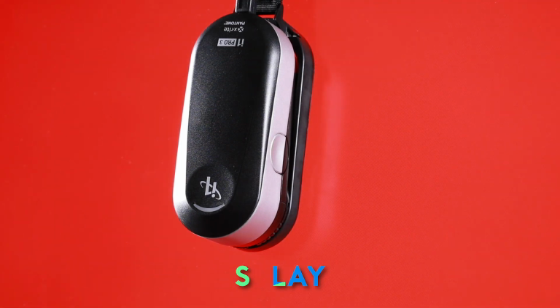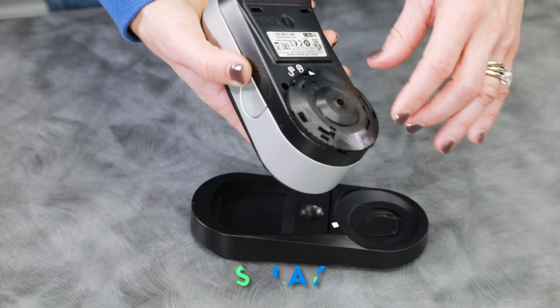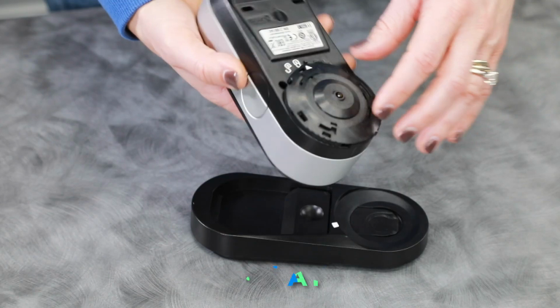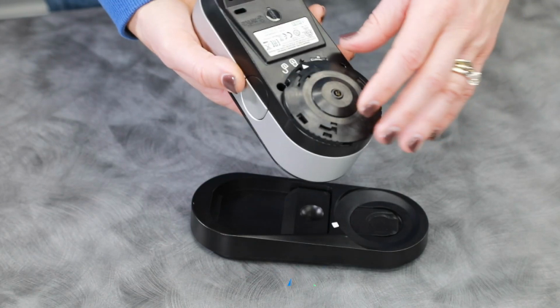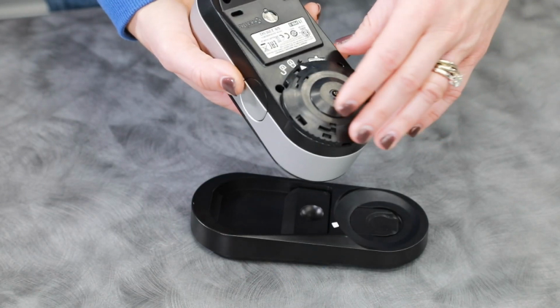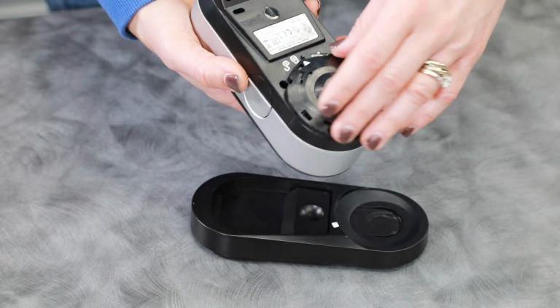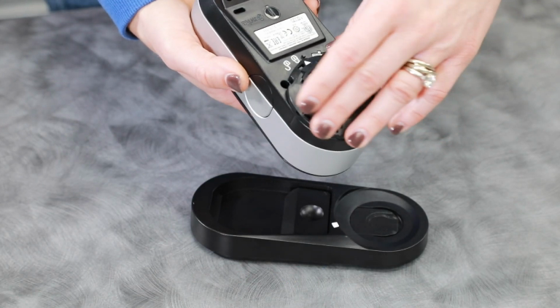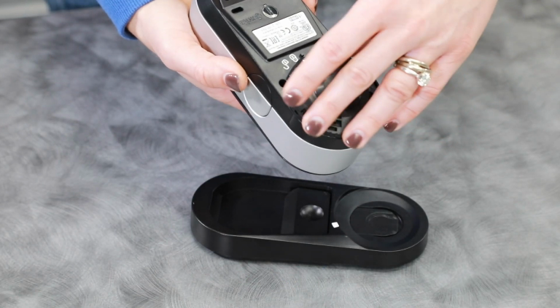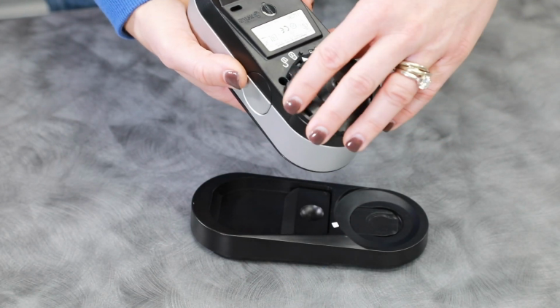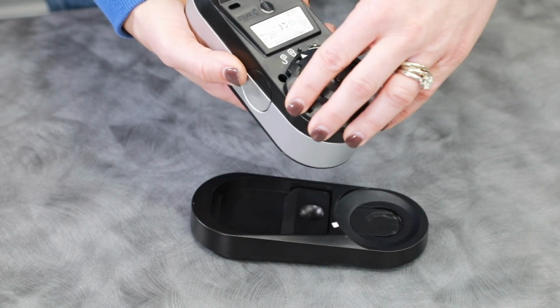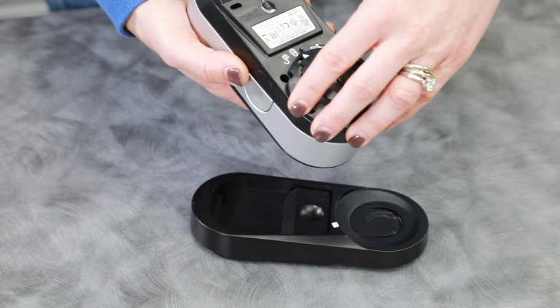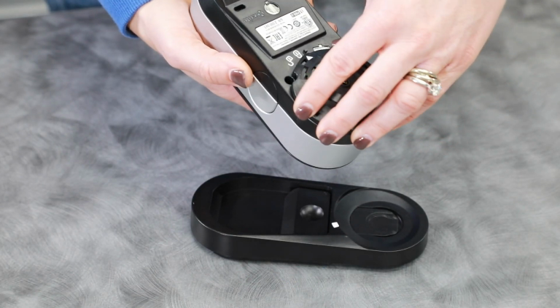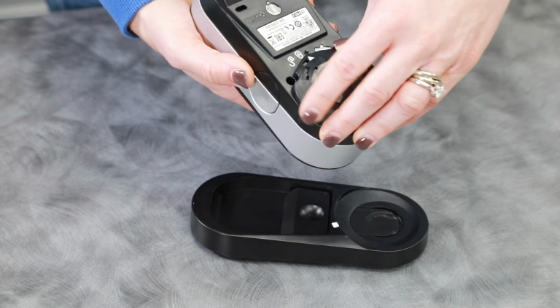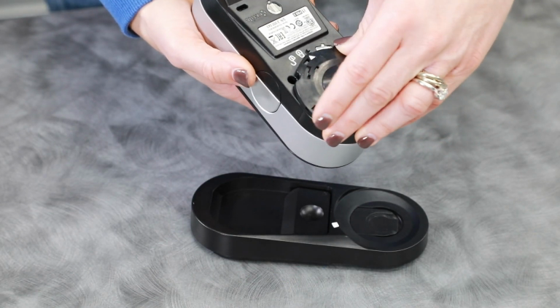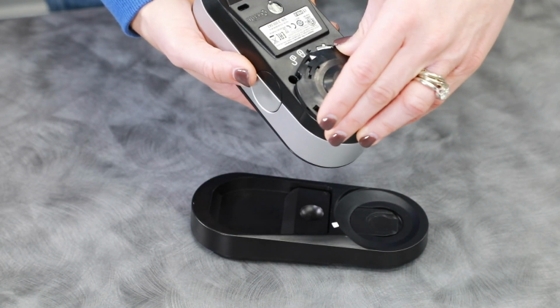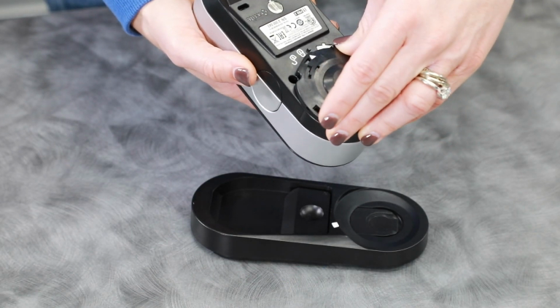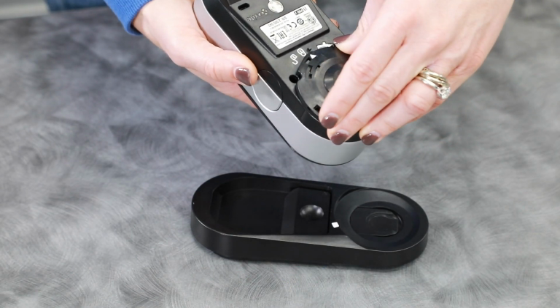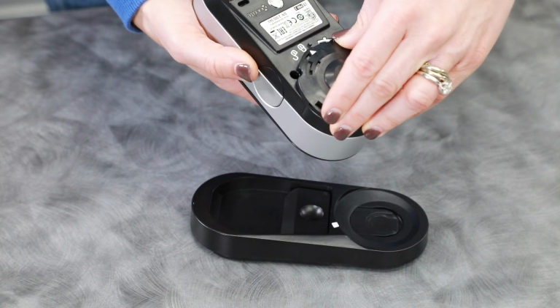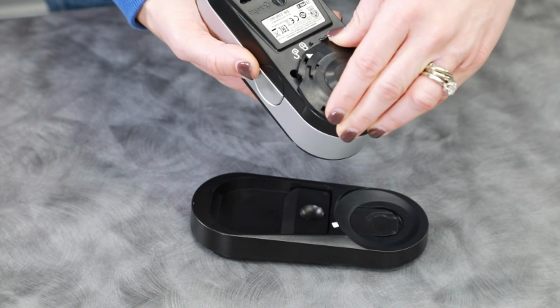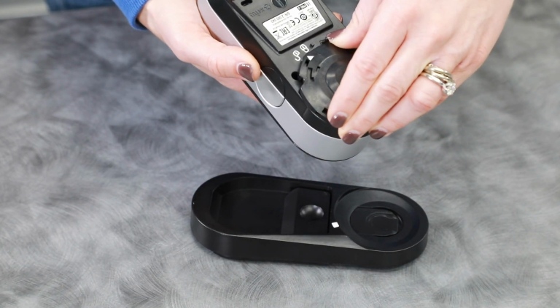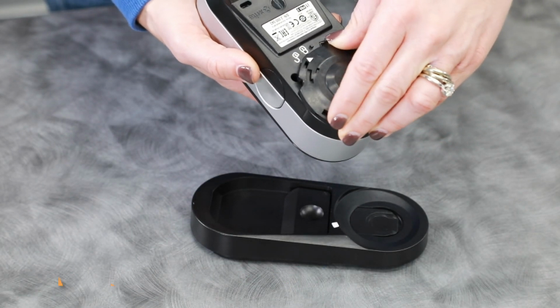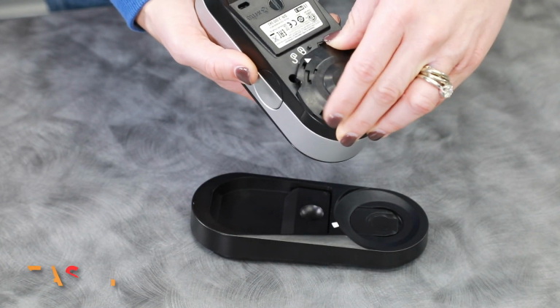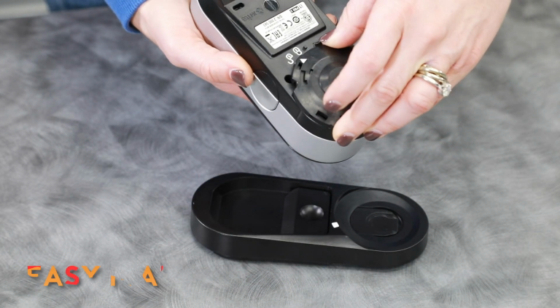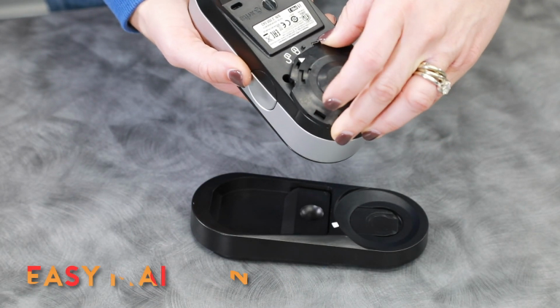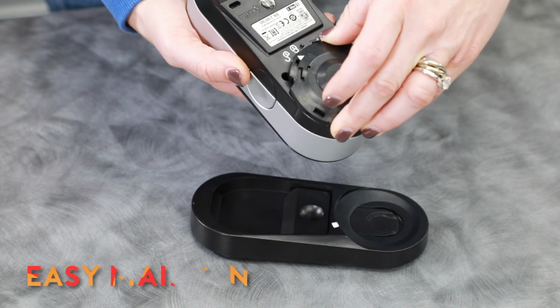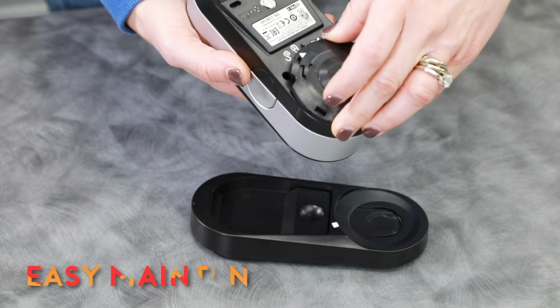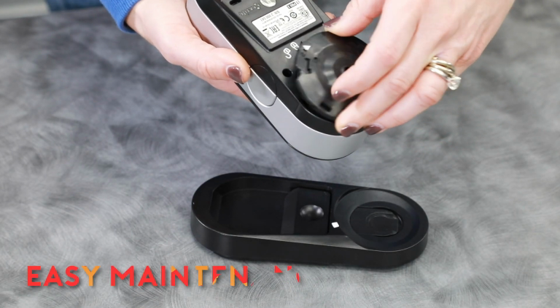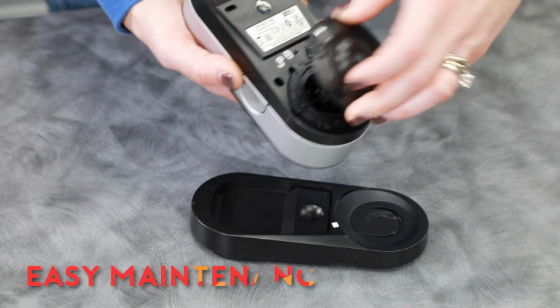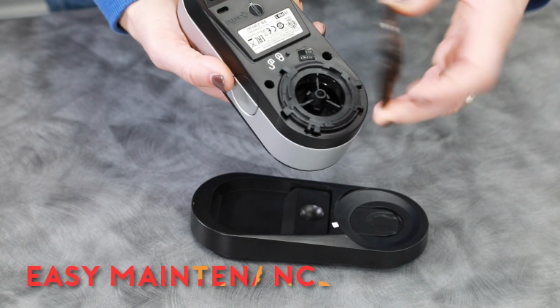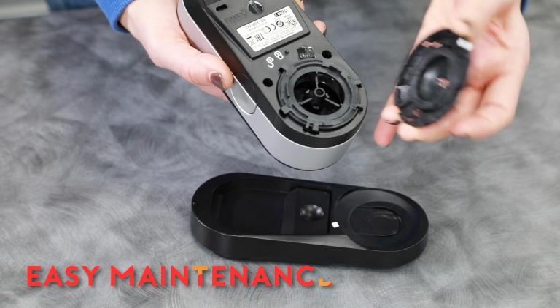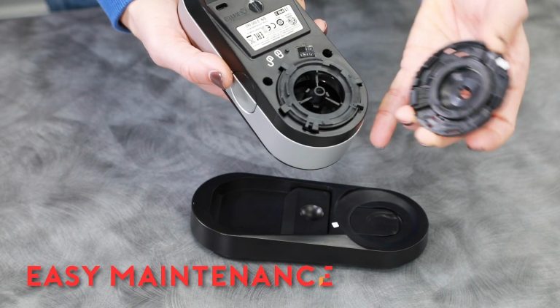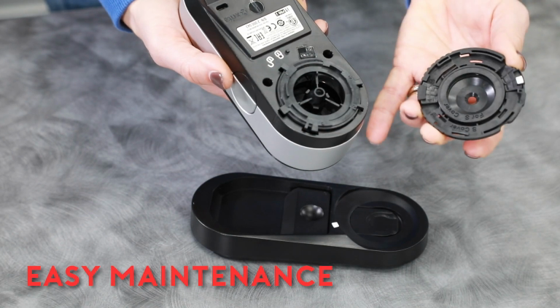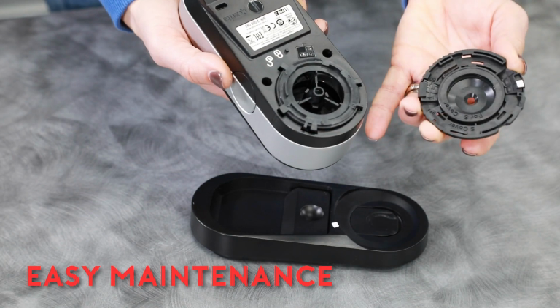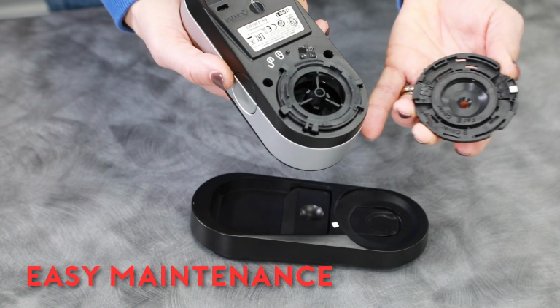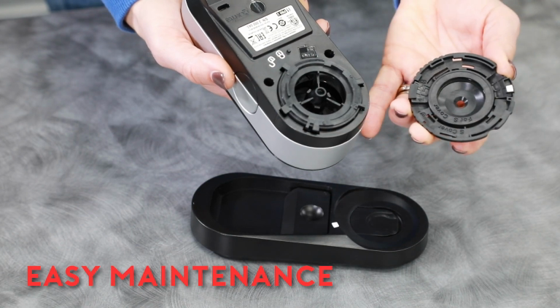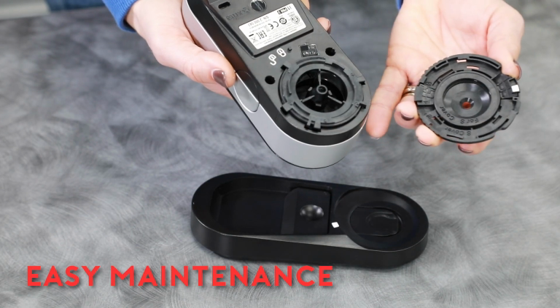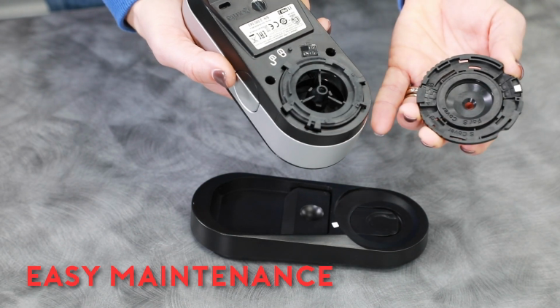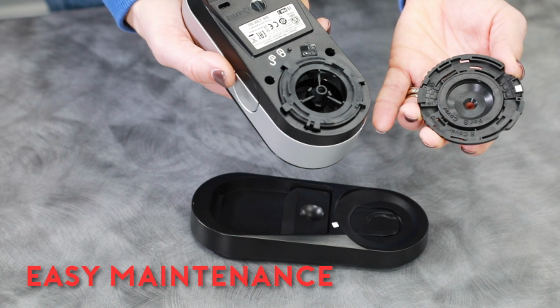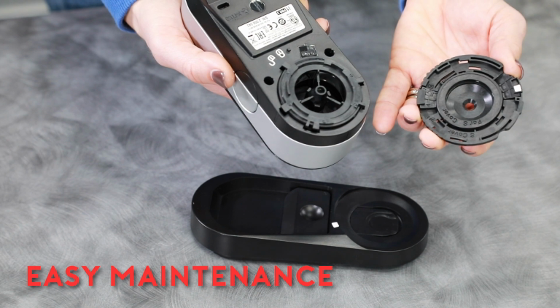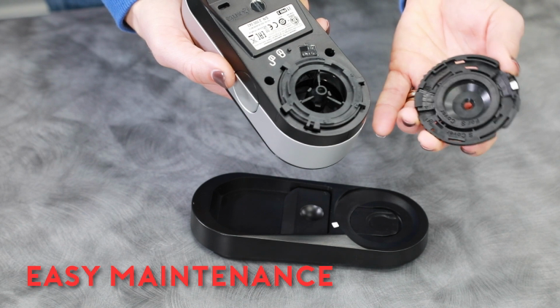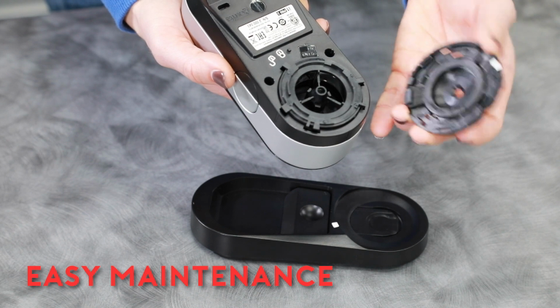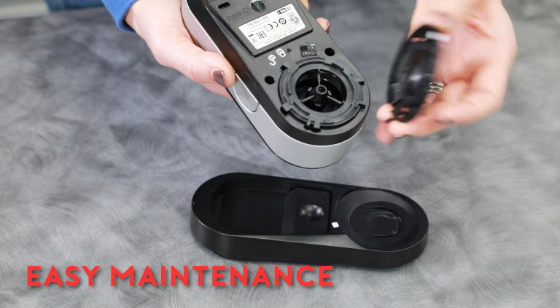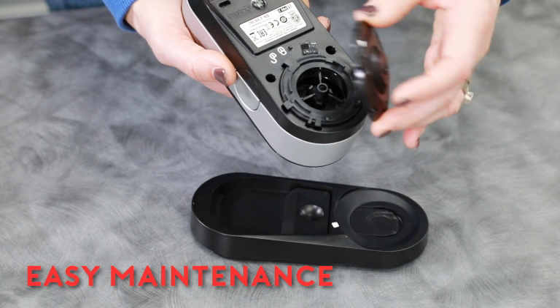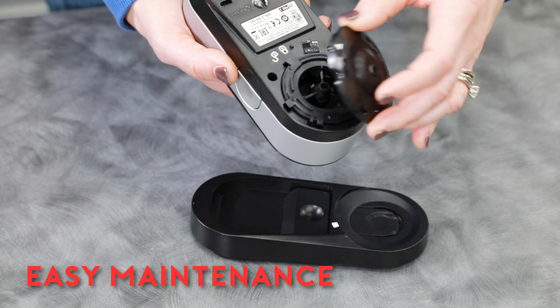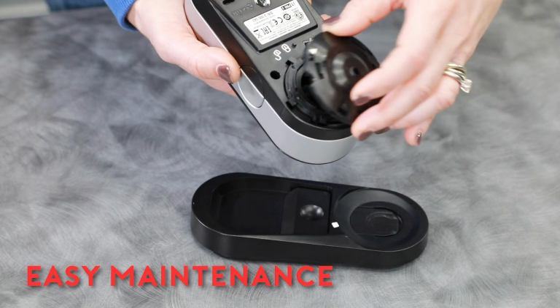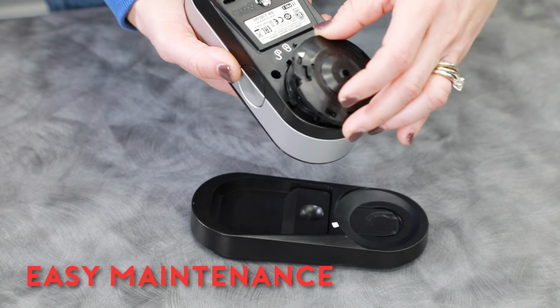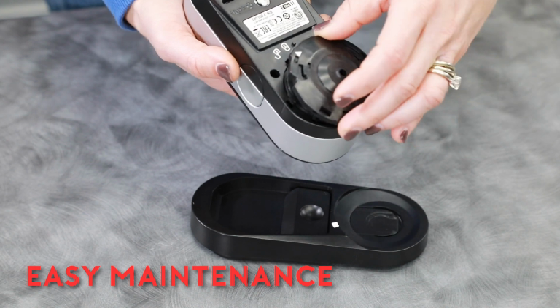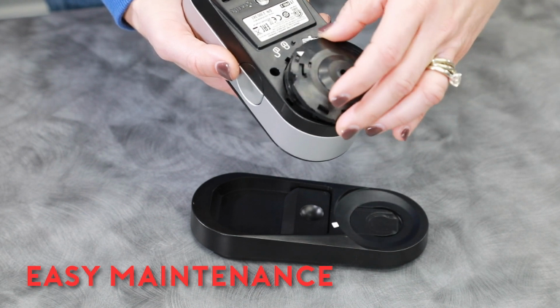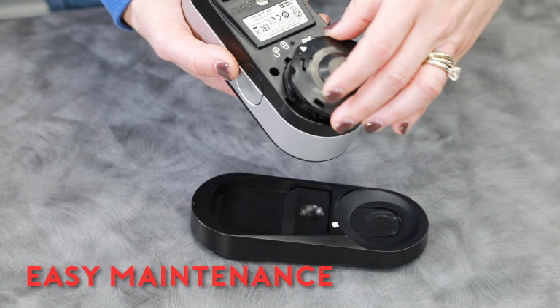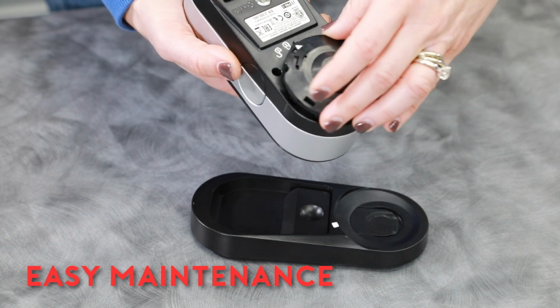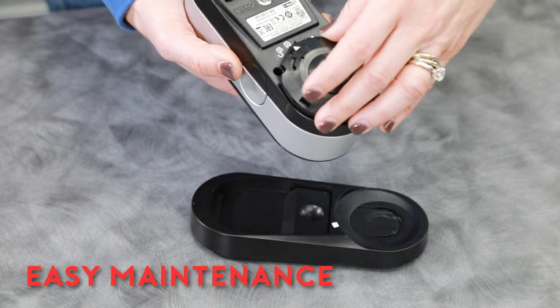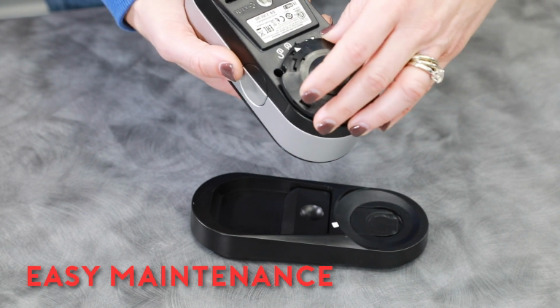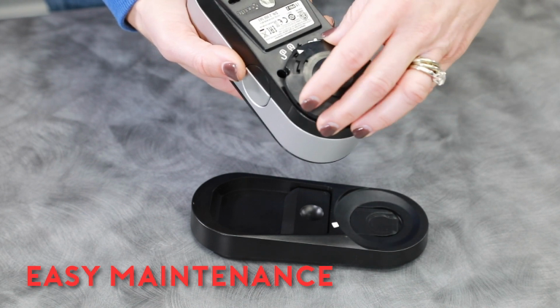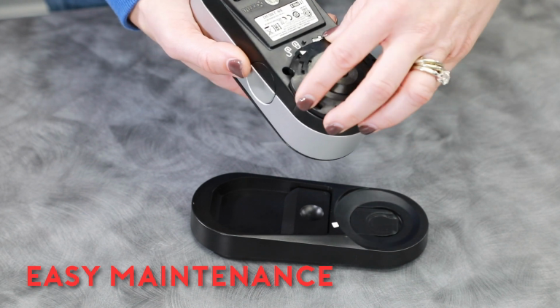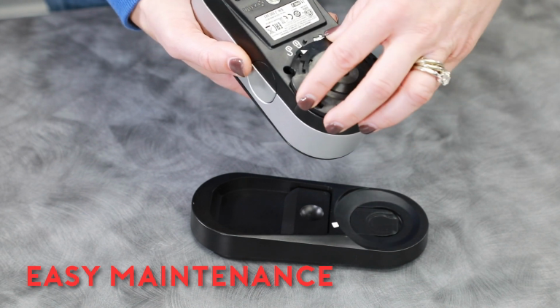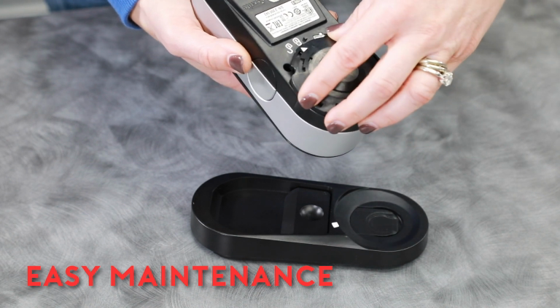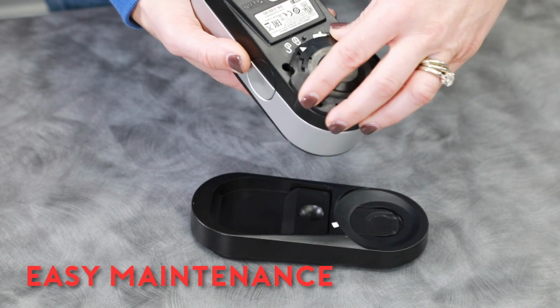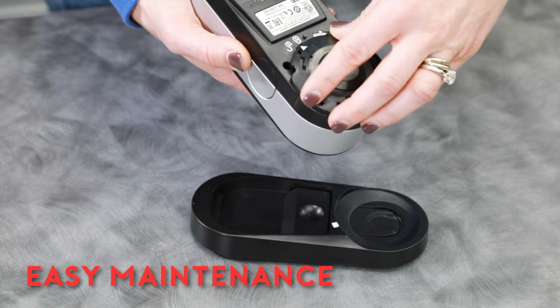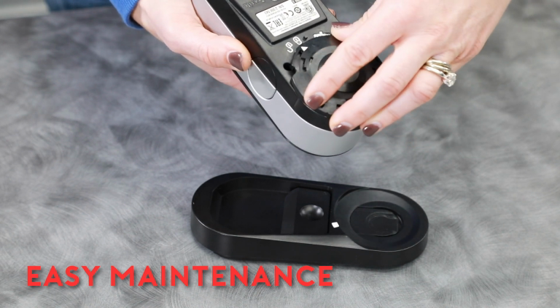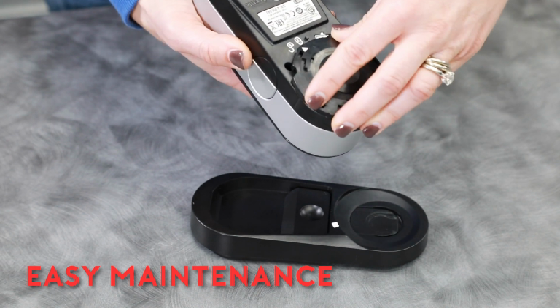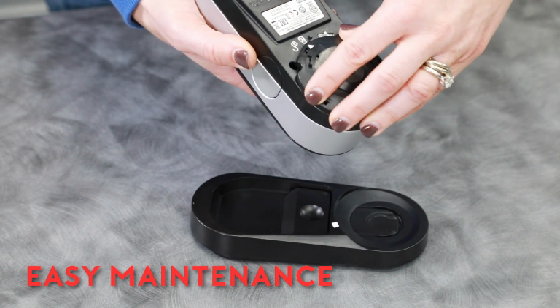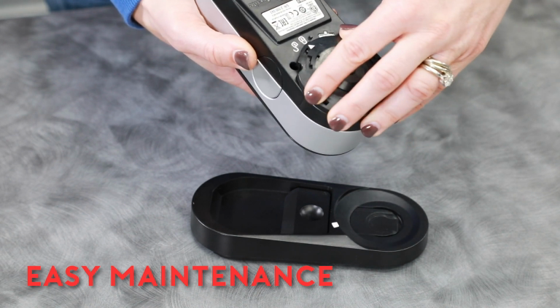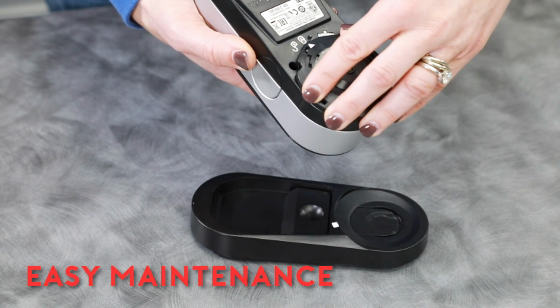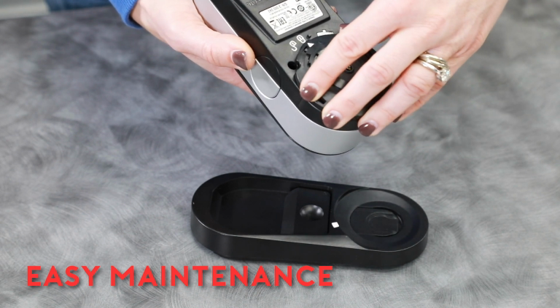The new tubus design of the i1 Pro 3 enables quick access to the optical filter for easy cleaning when necessary.